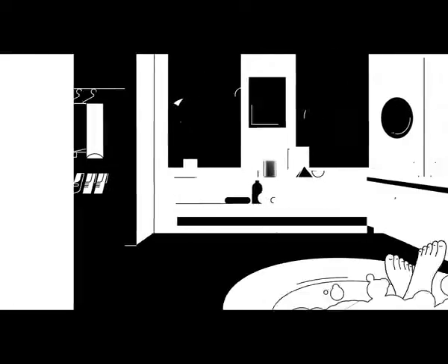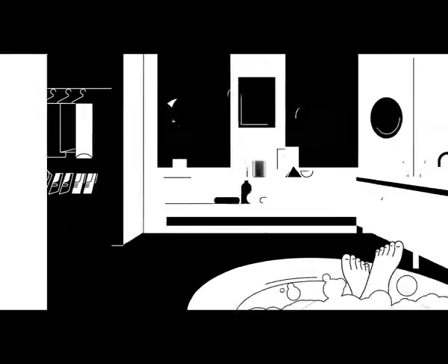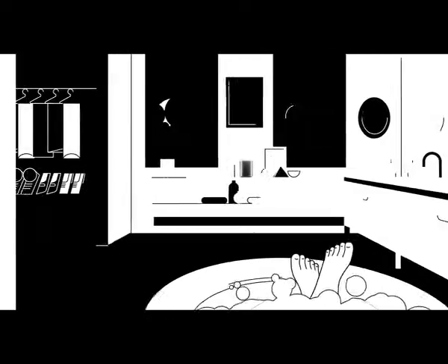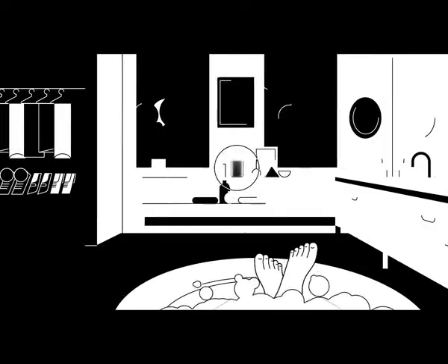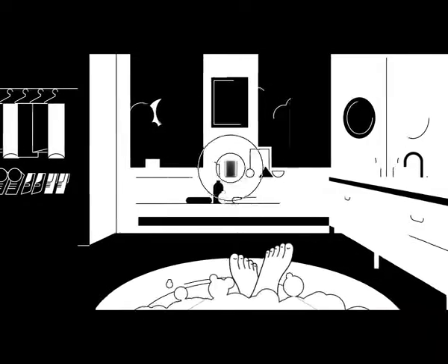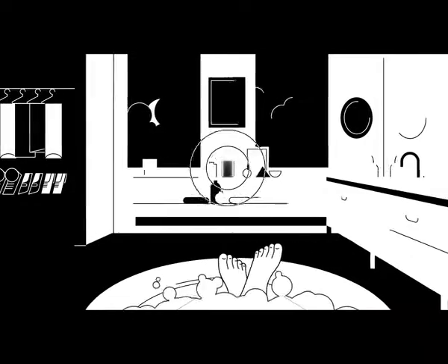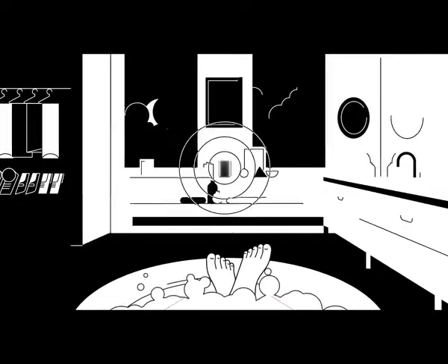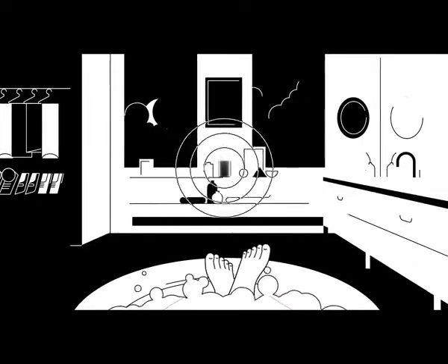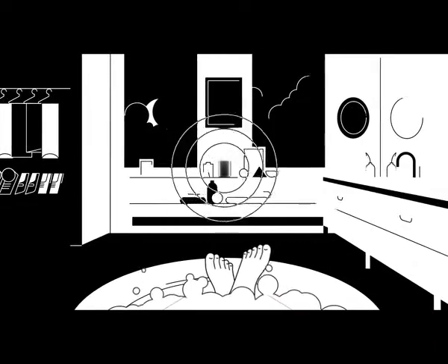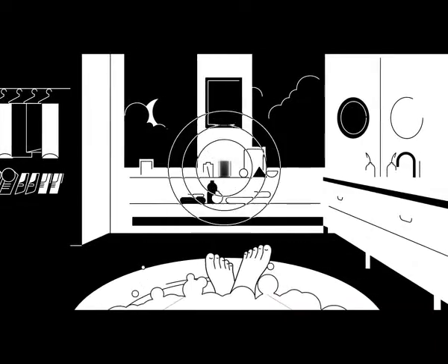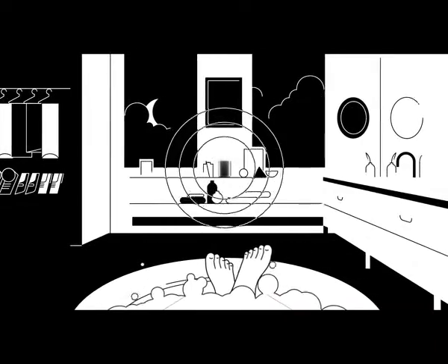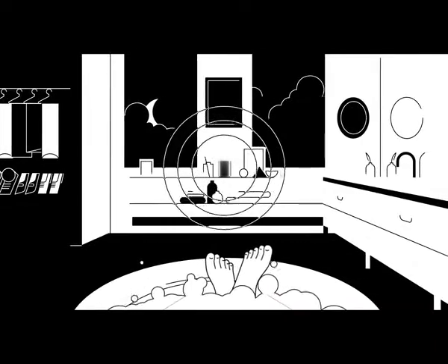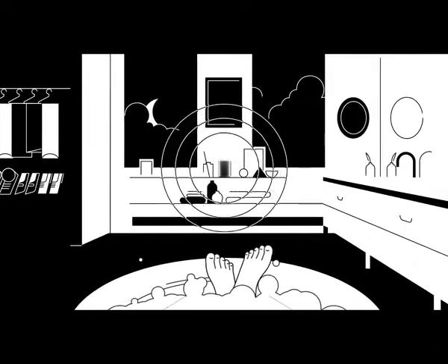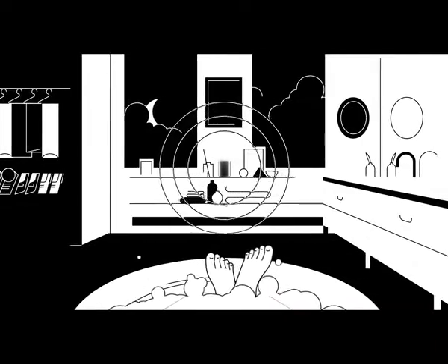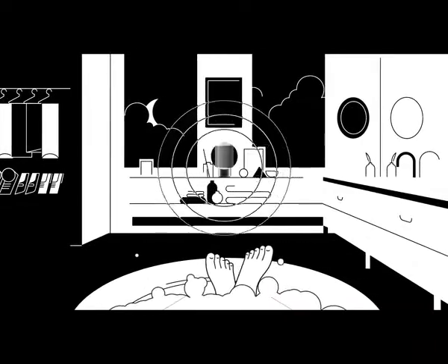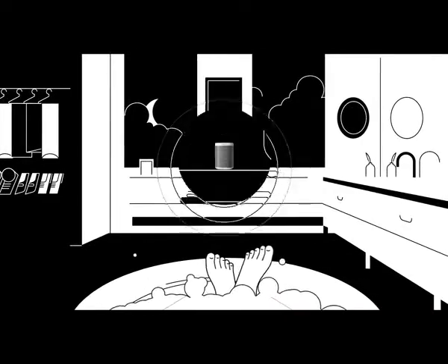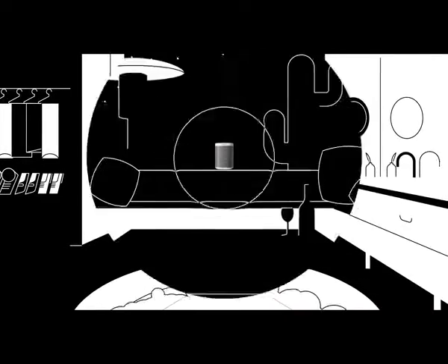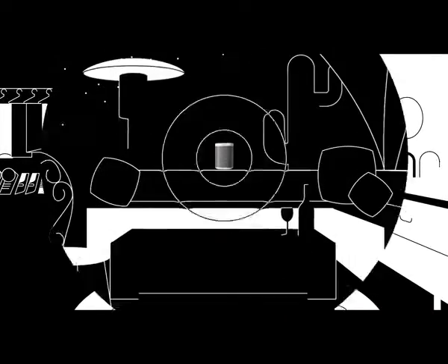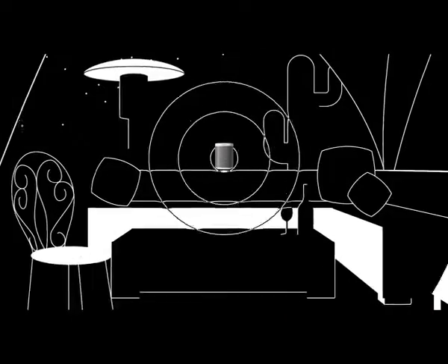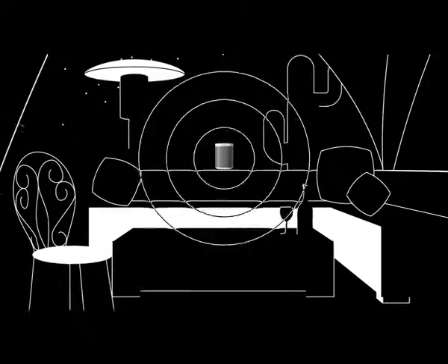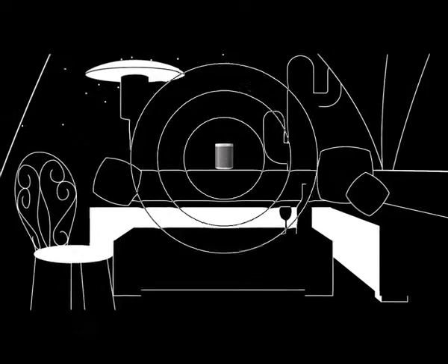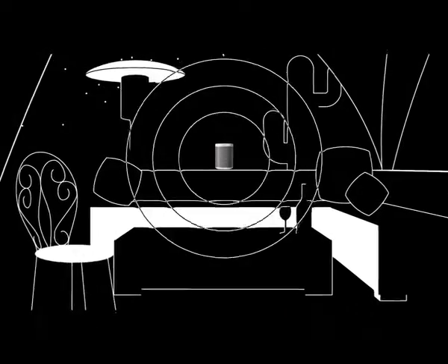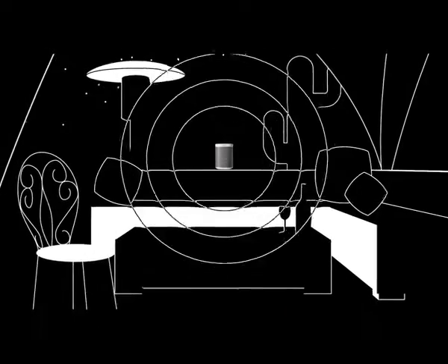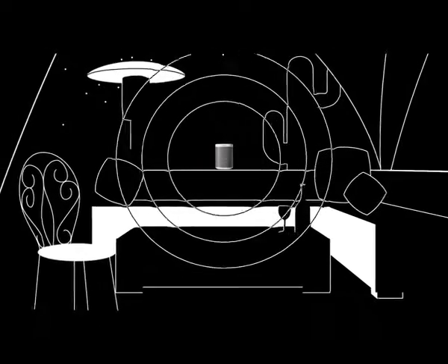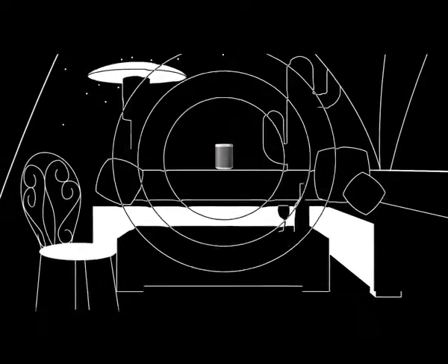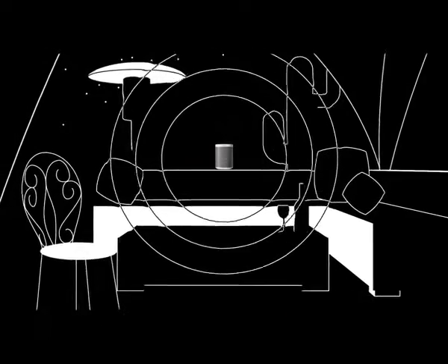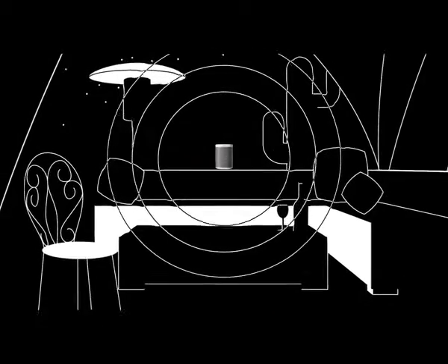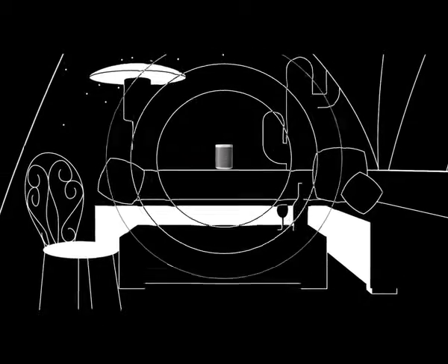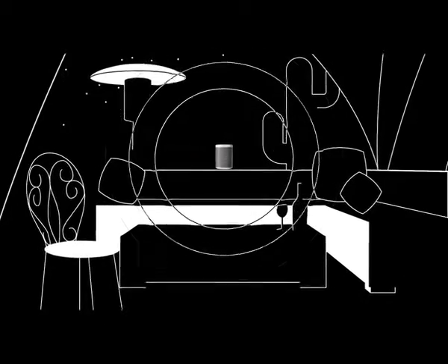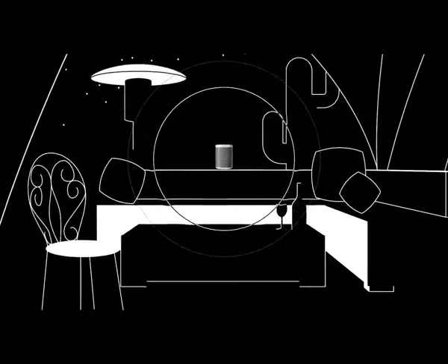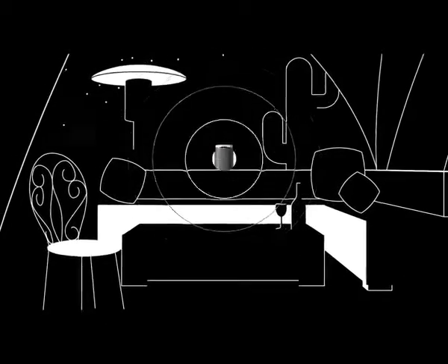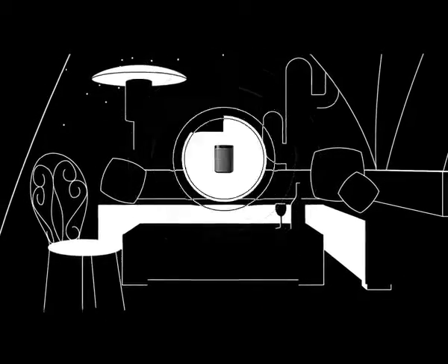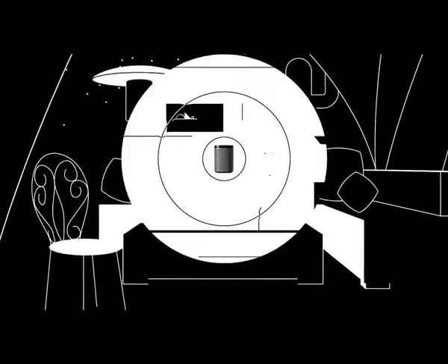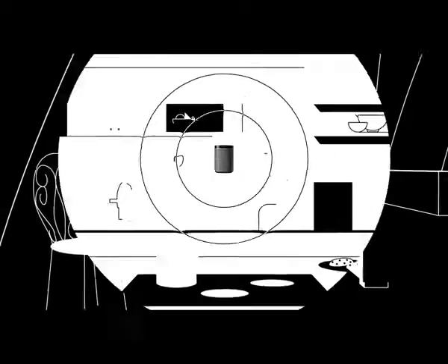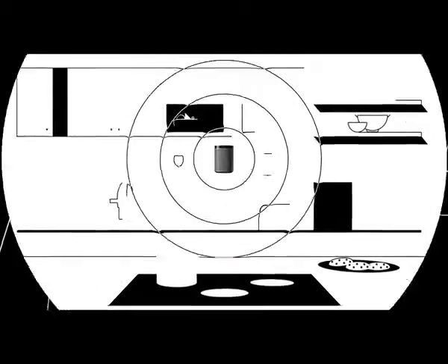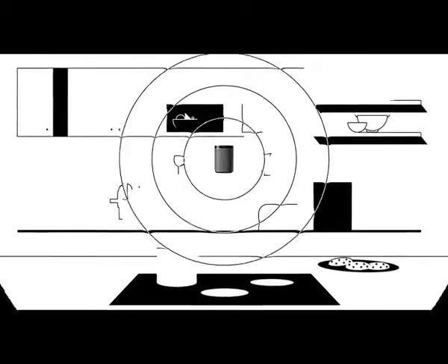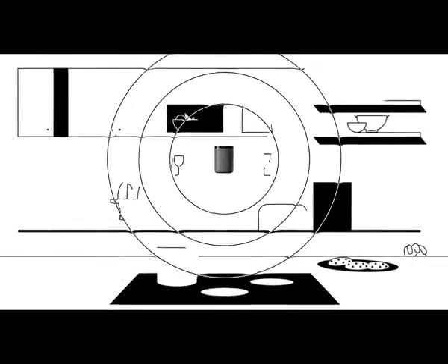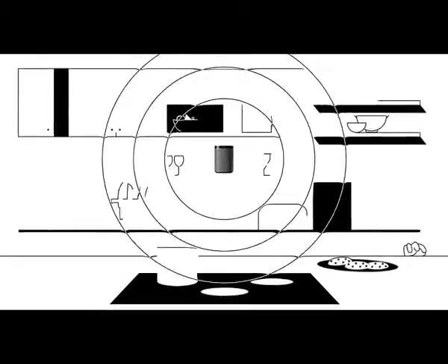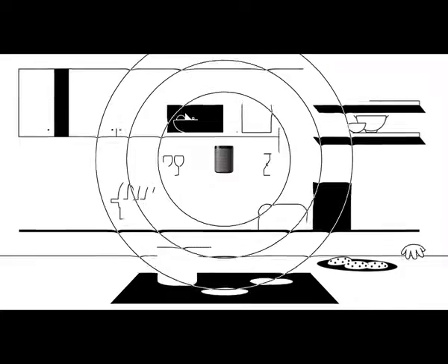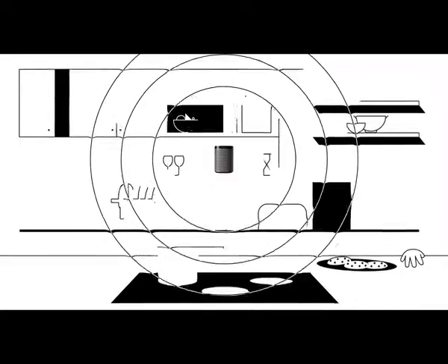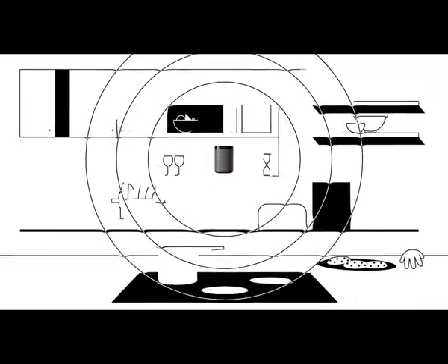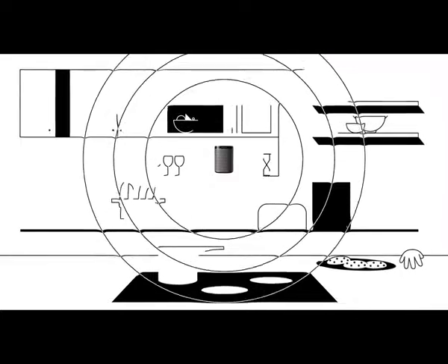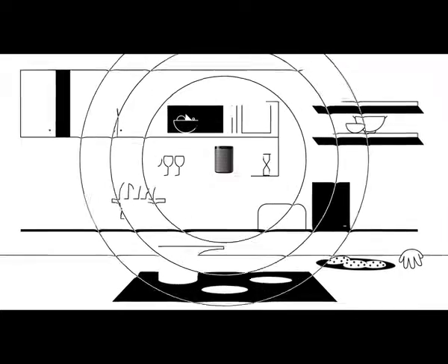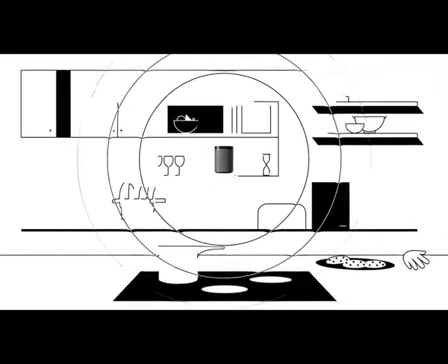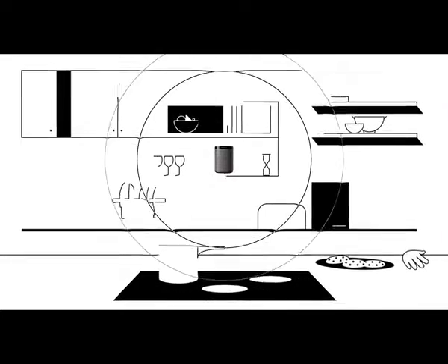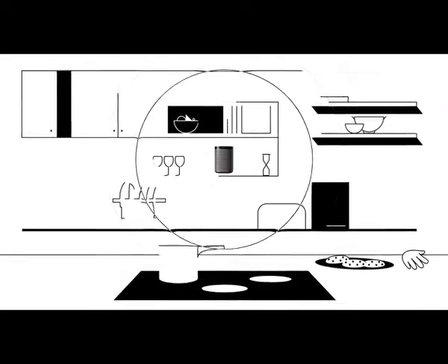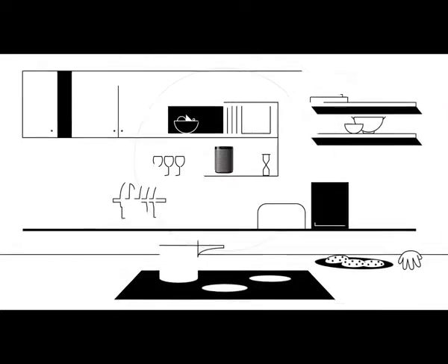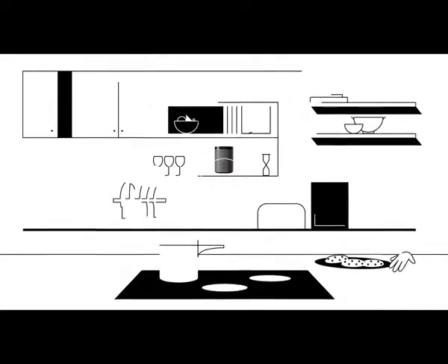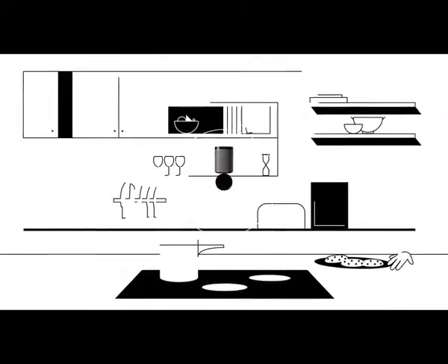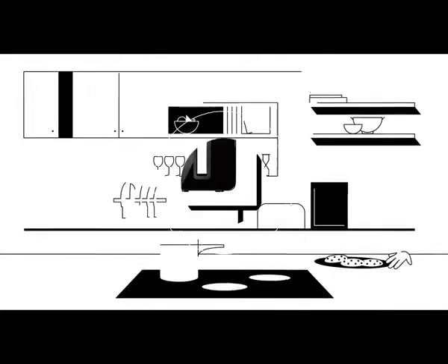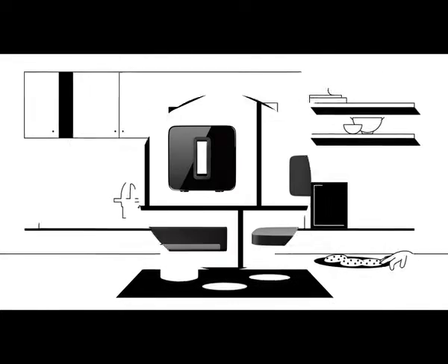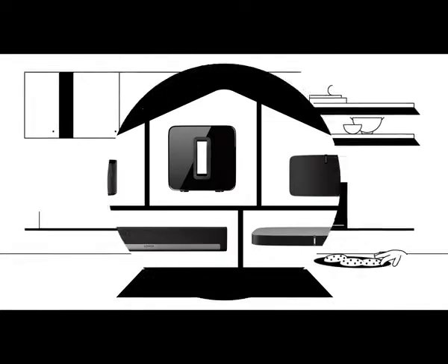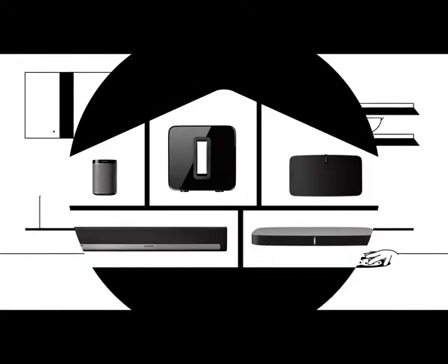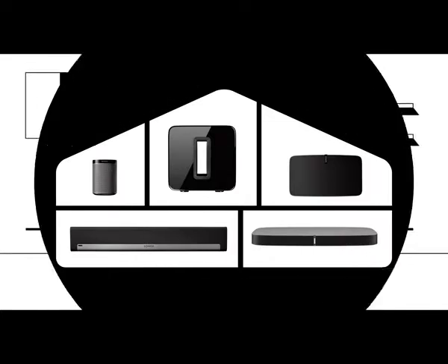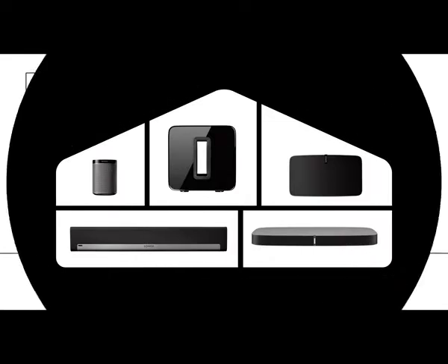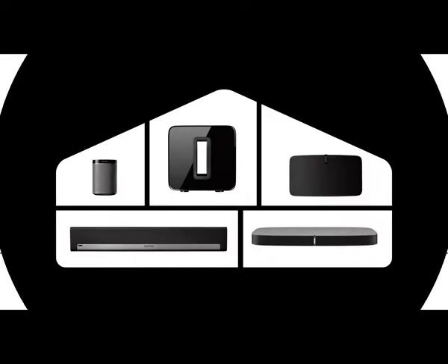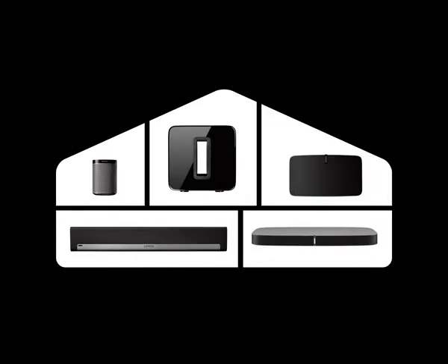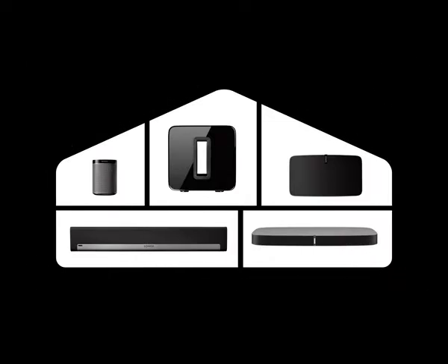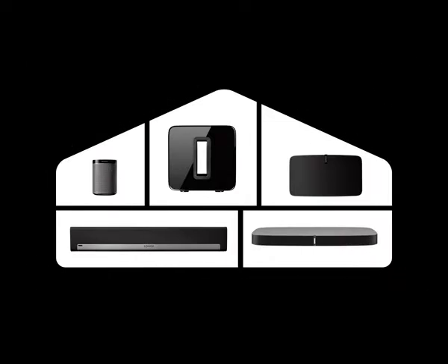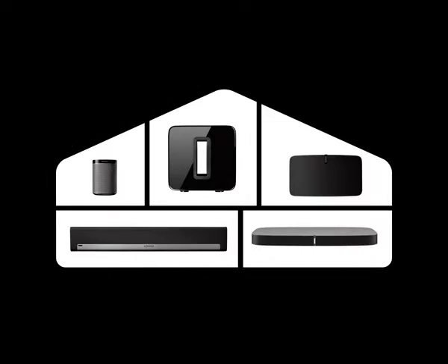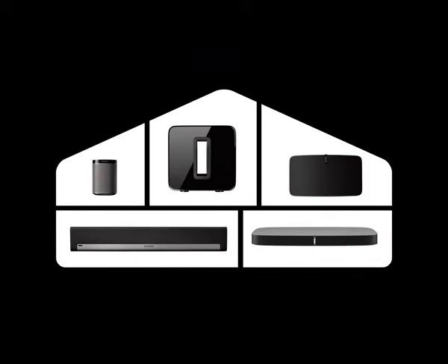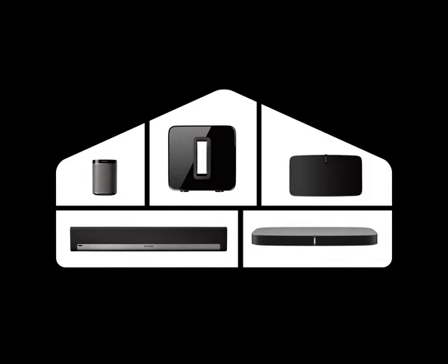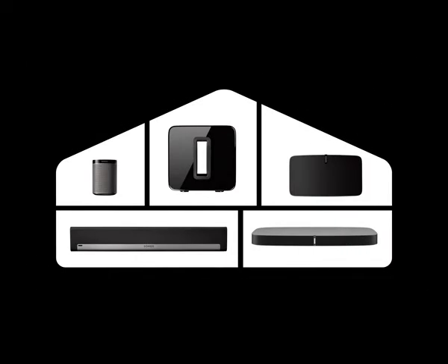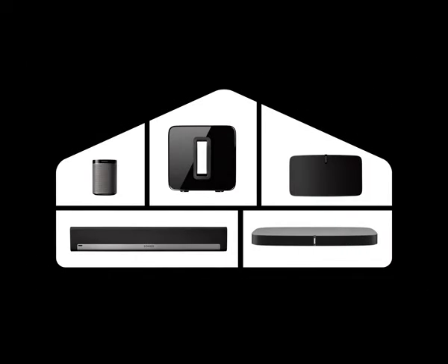Because listening to music out loud makes life better. Sonos, the home sound system.